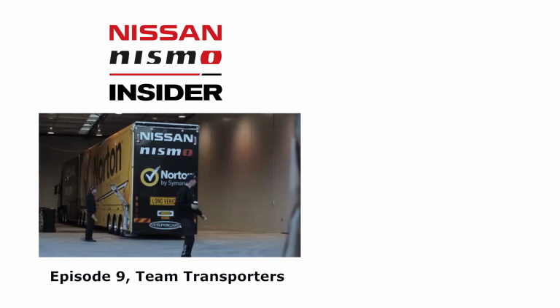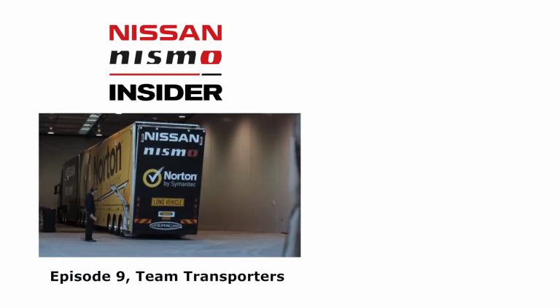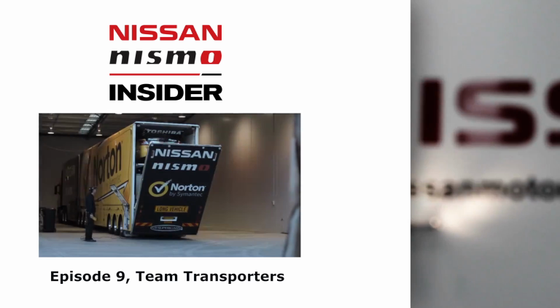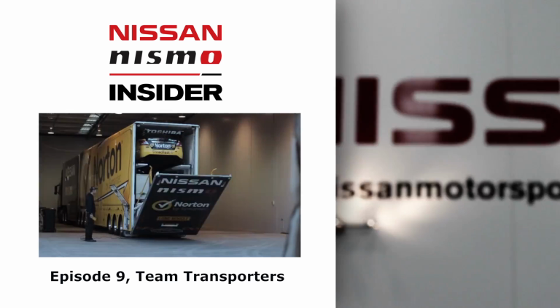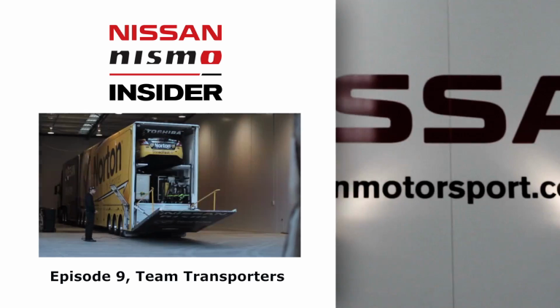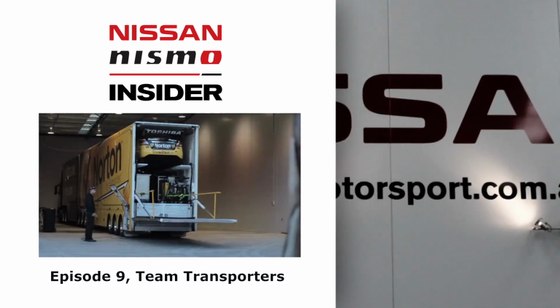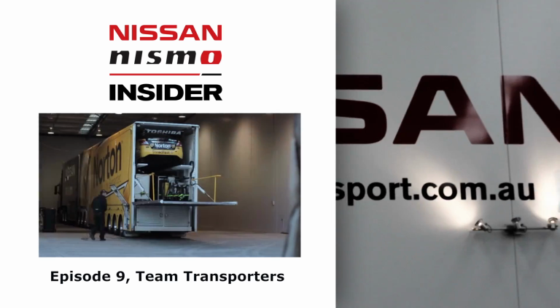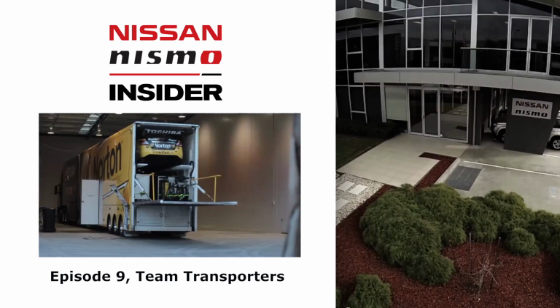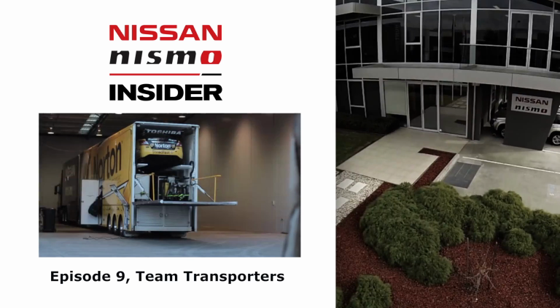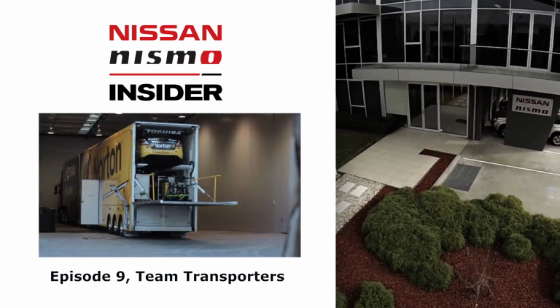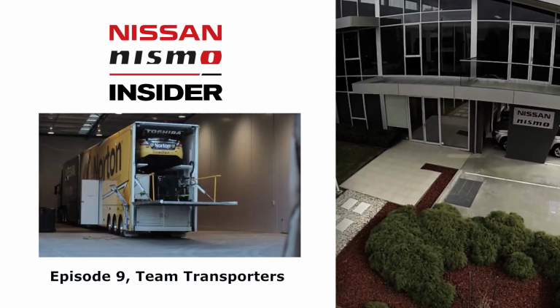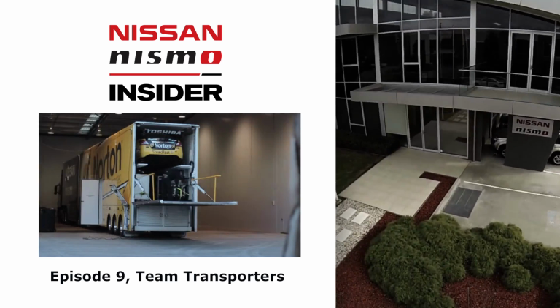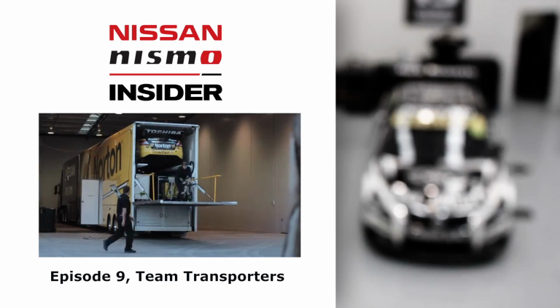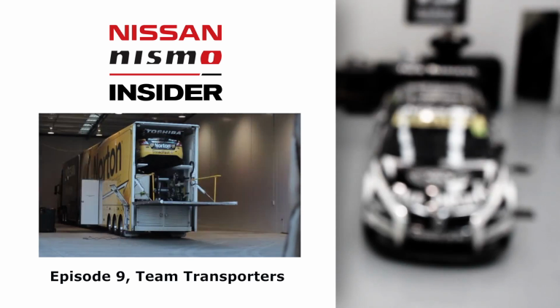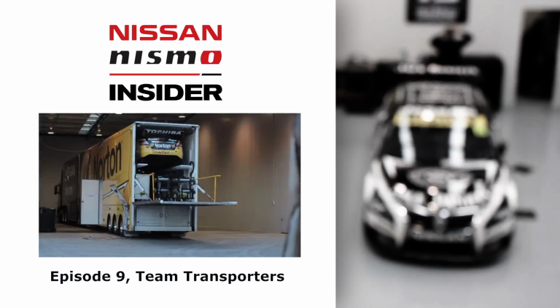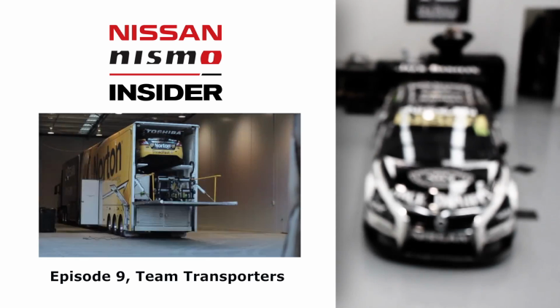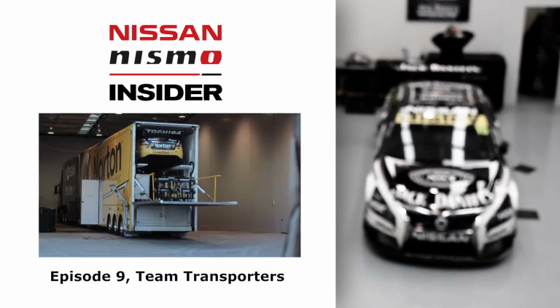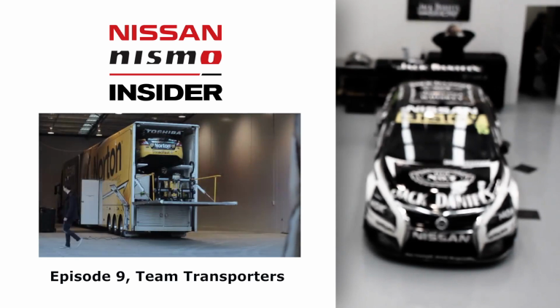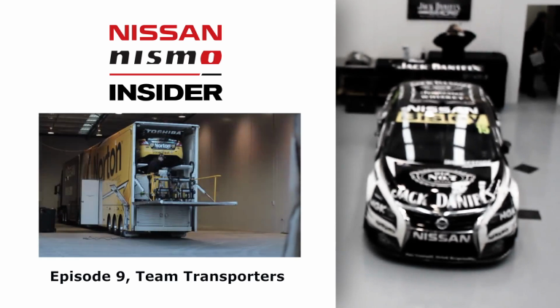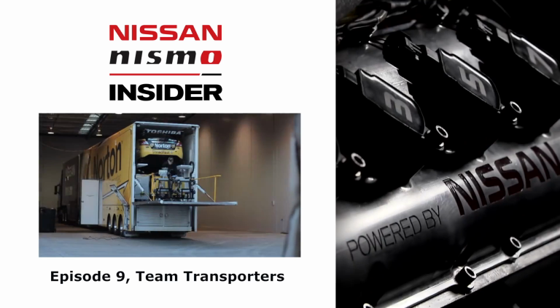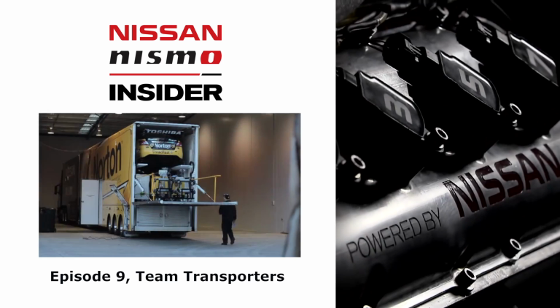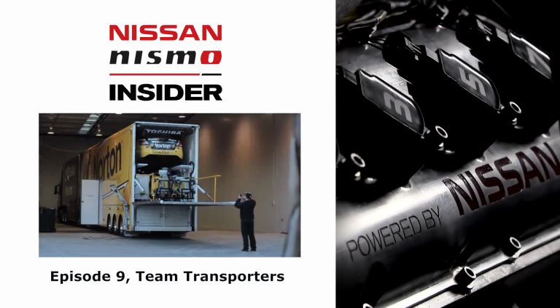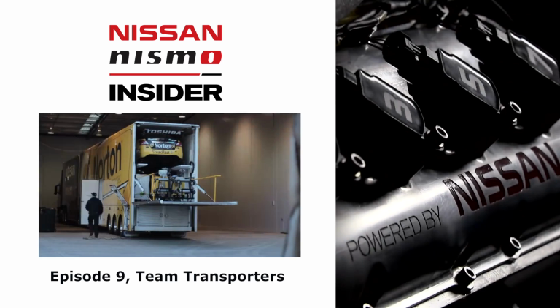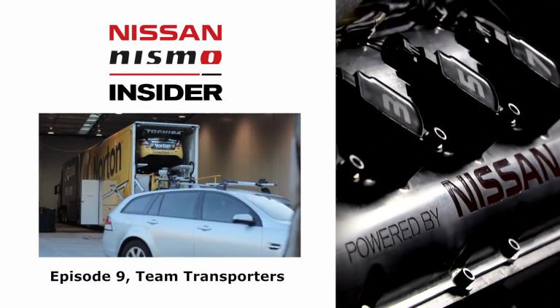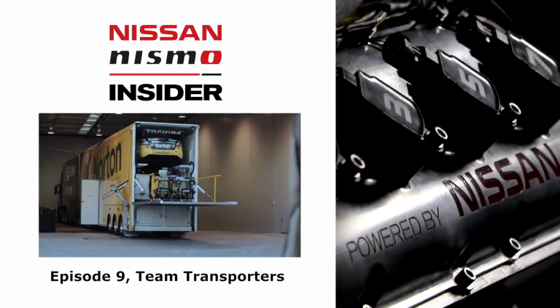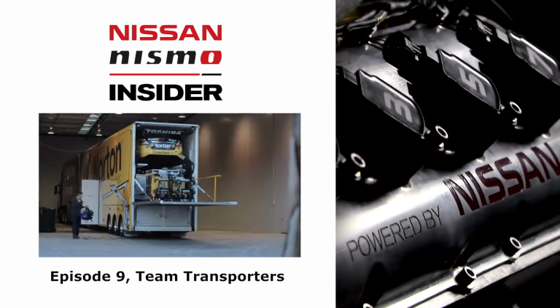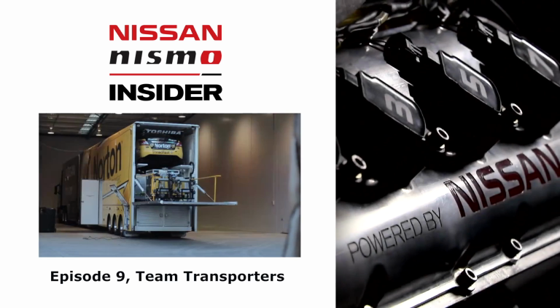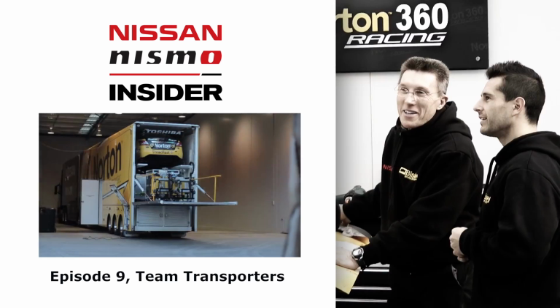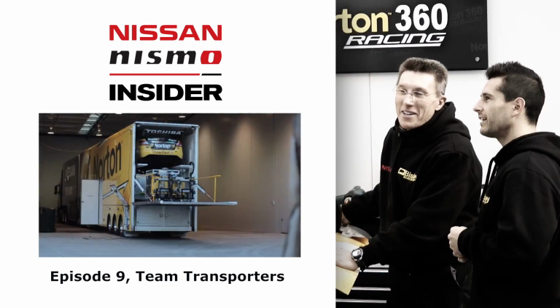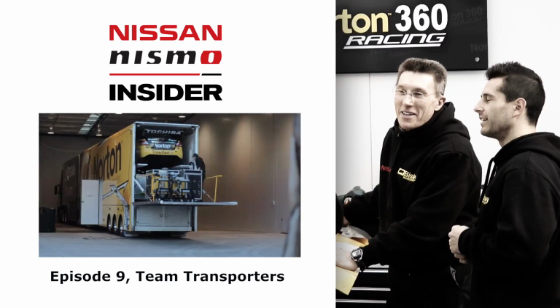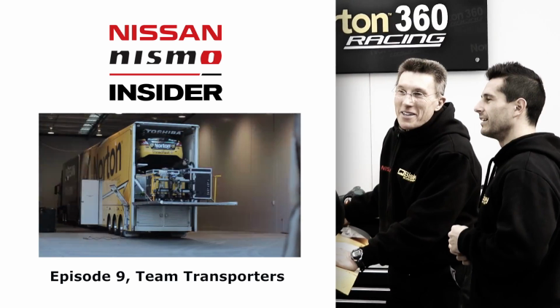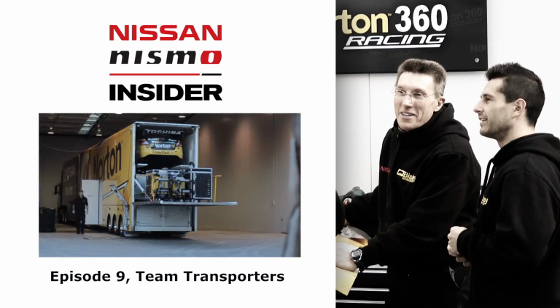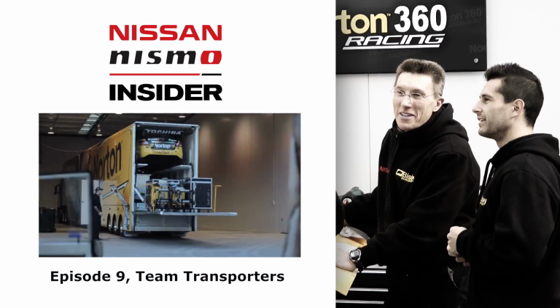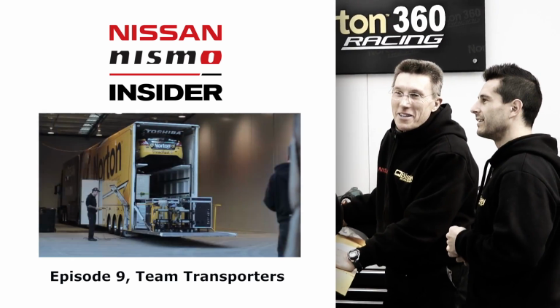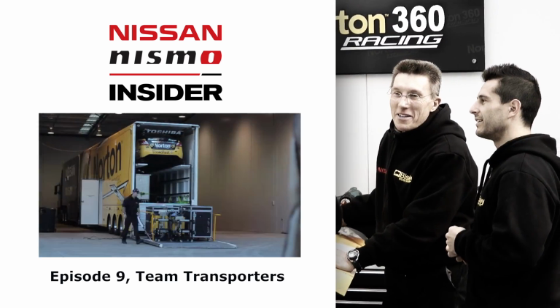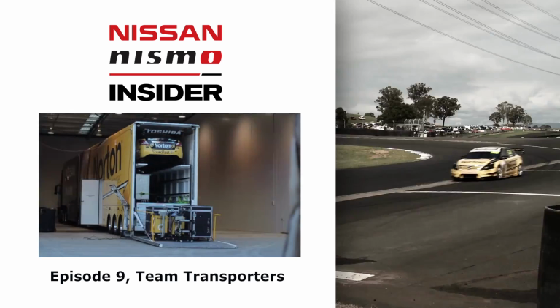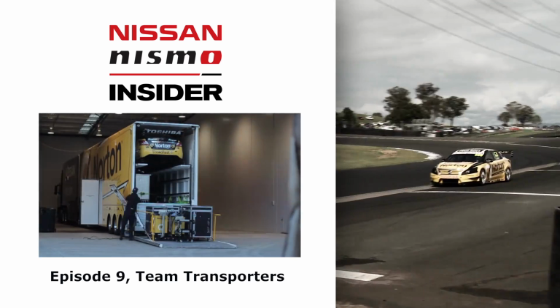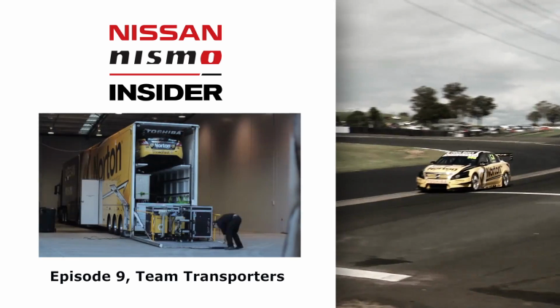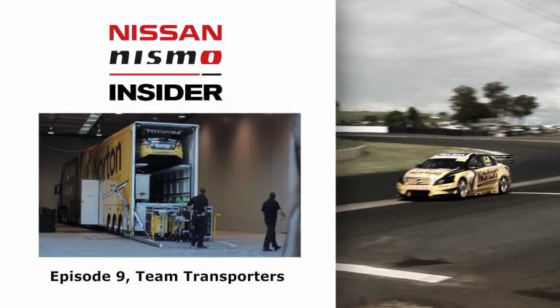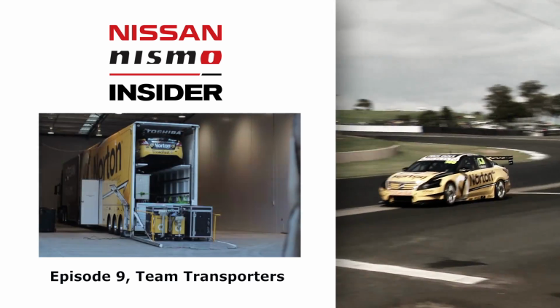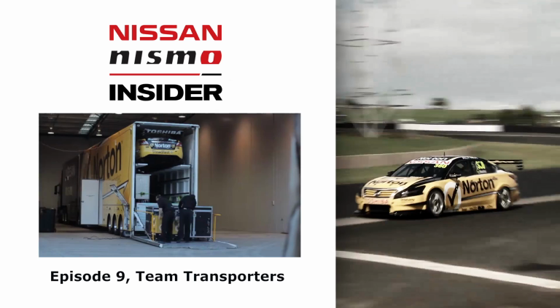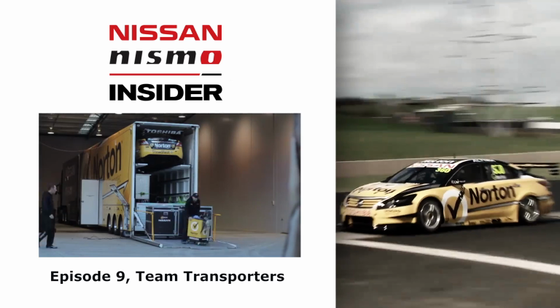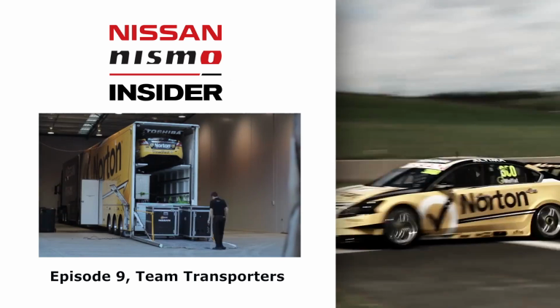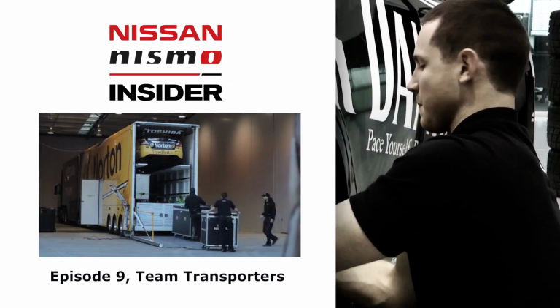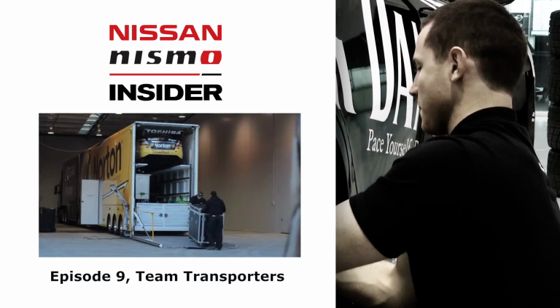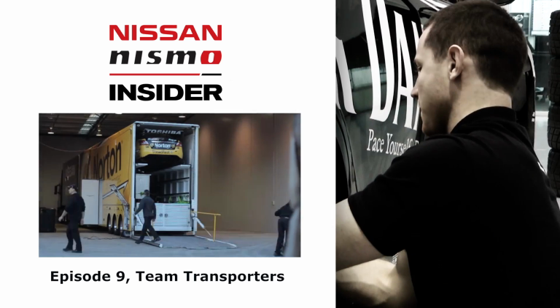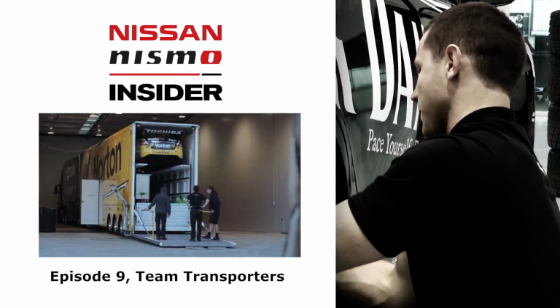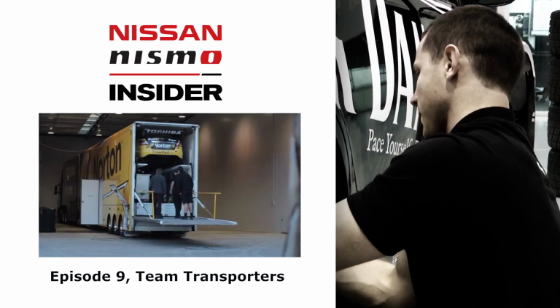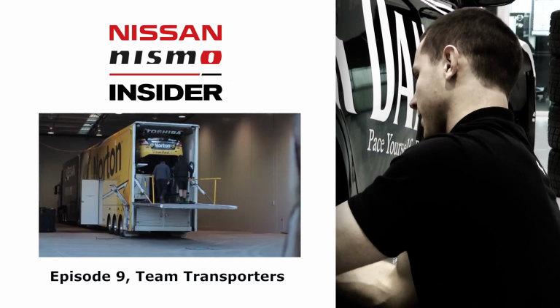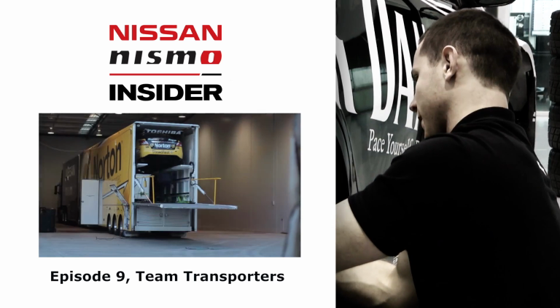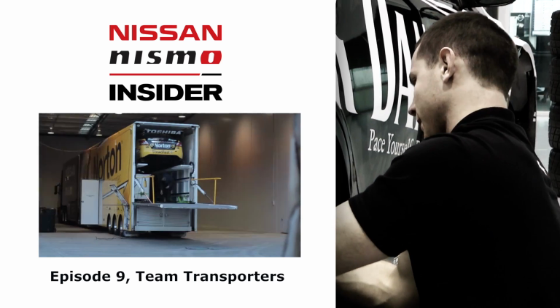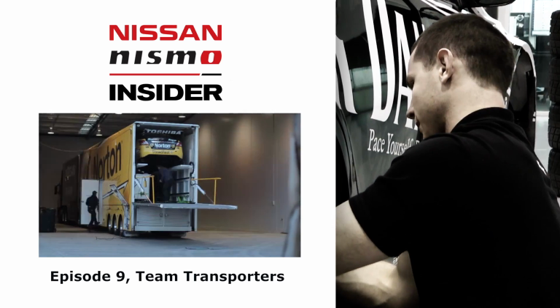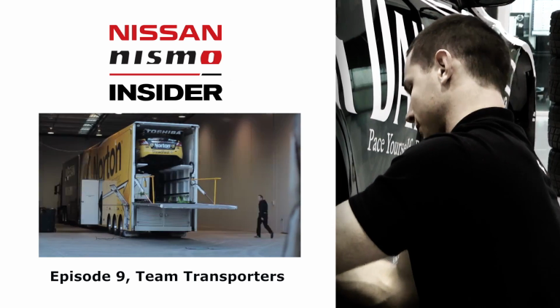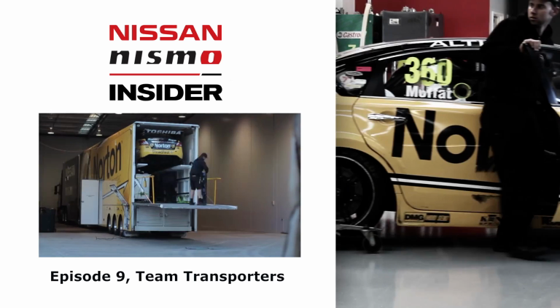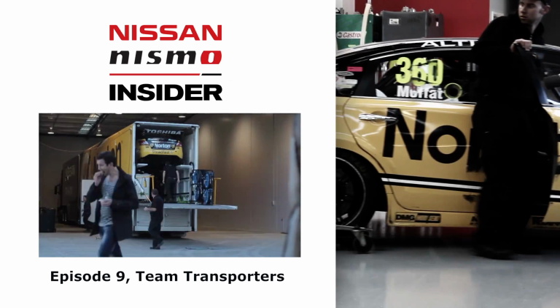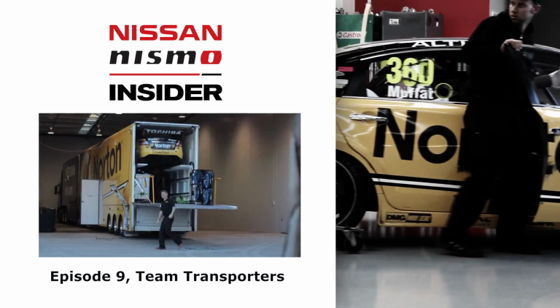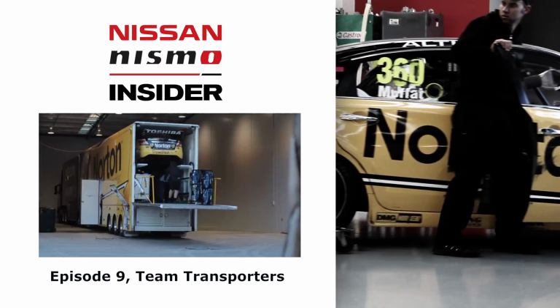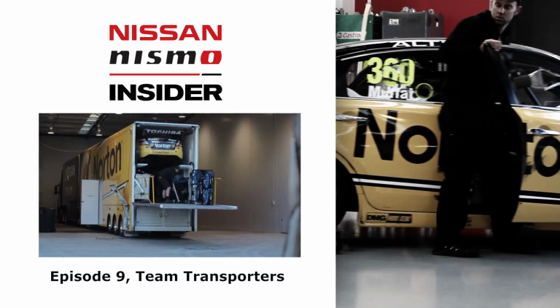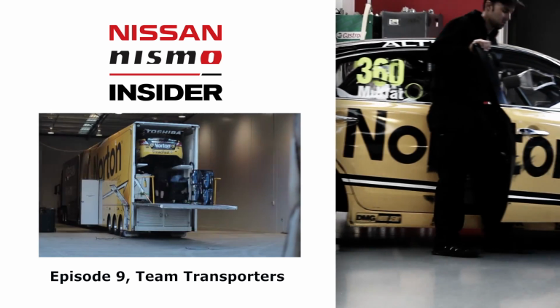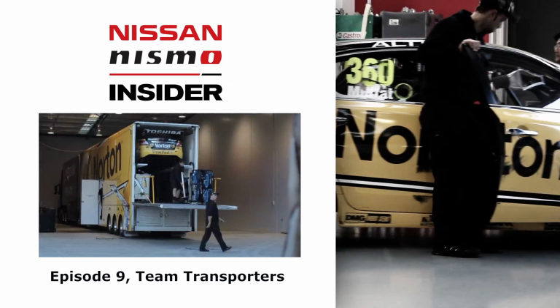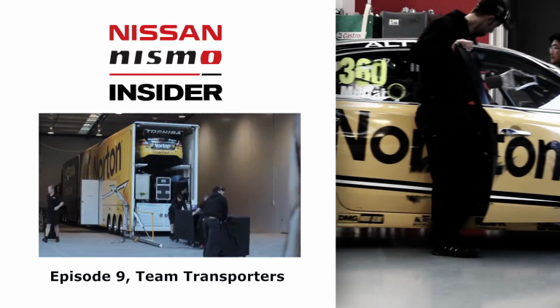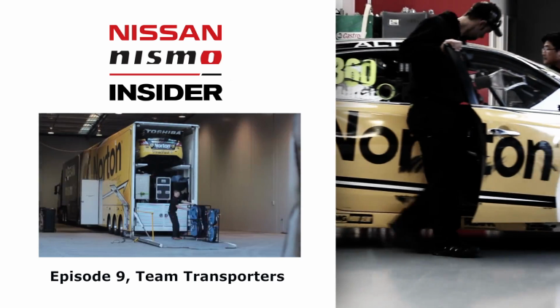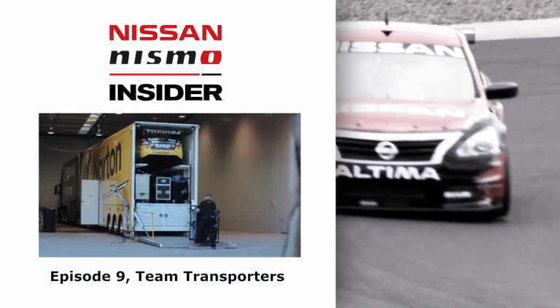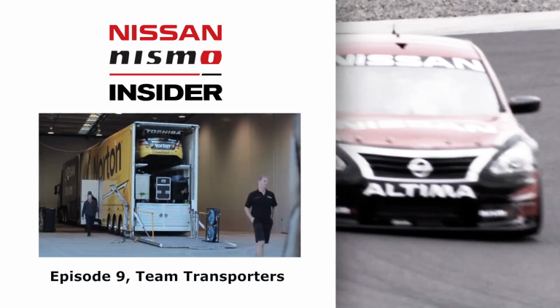For more information on Nissan Motorsport, head to our website. And to catch up on past episodes of the Nismo Insider, click here now. We'll see you next time.